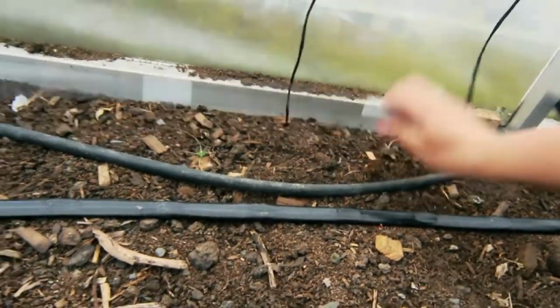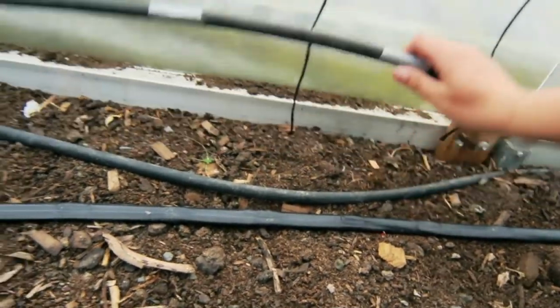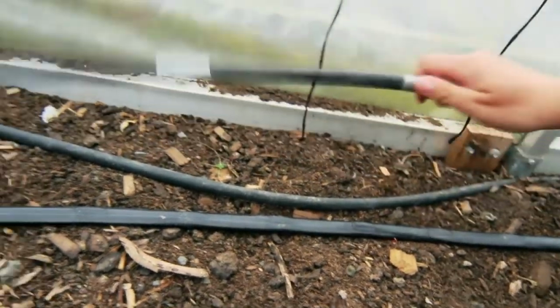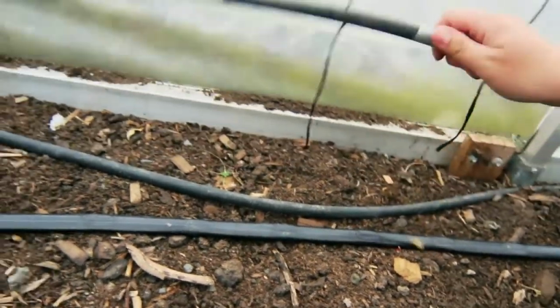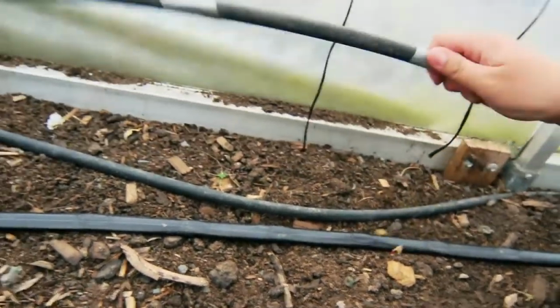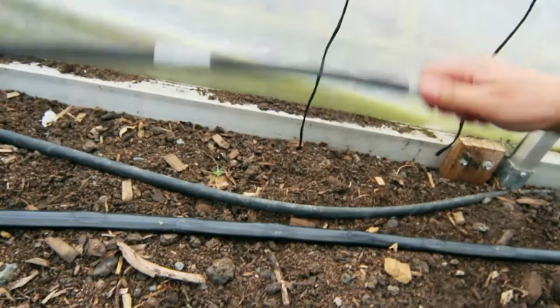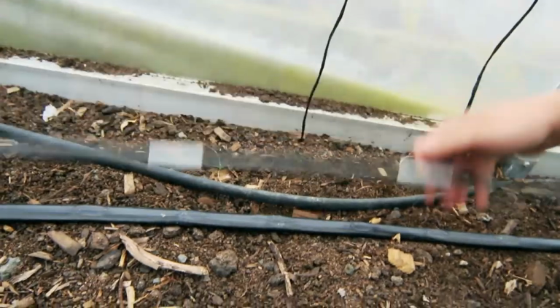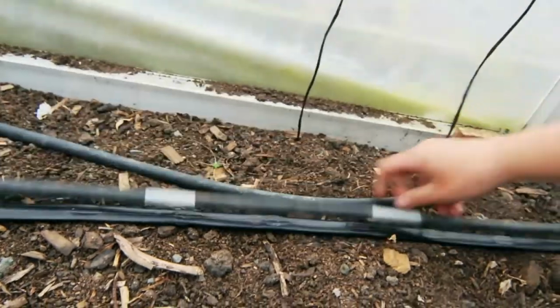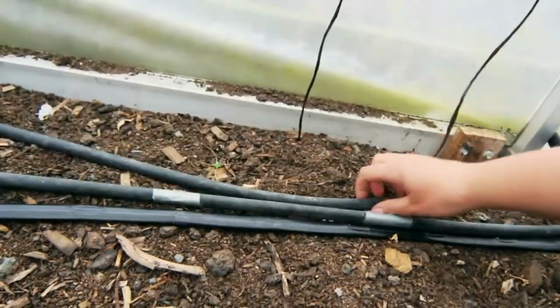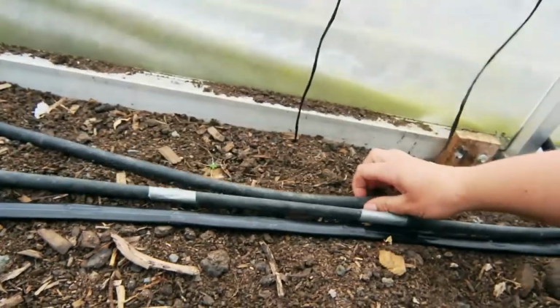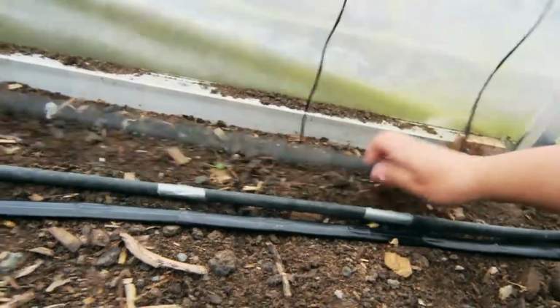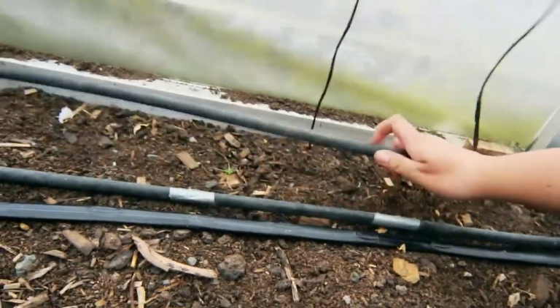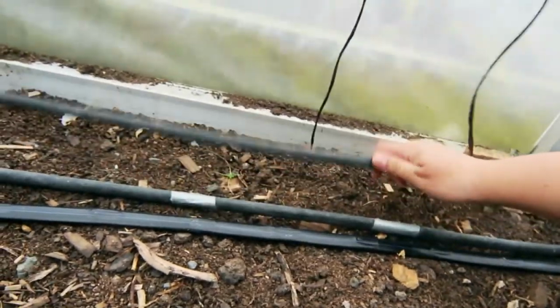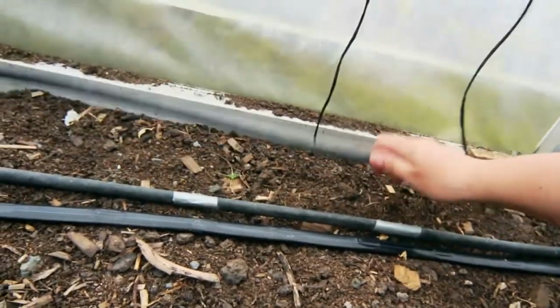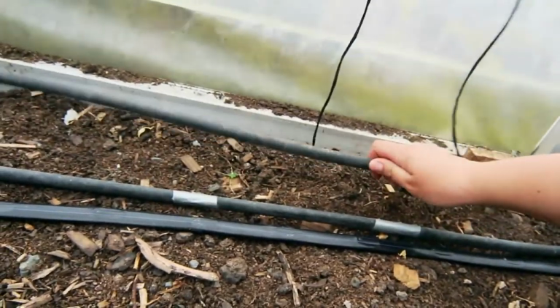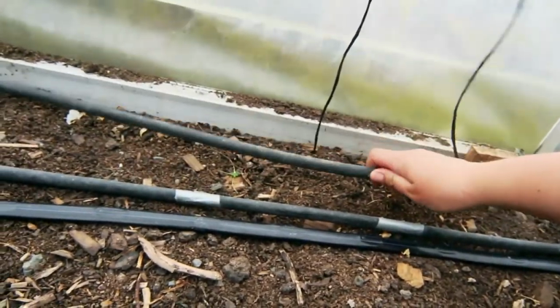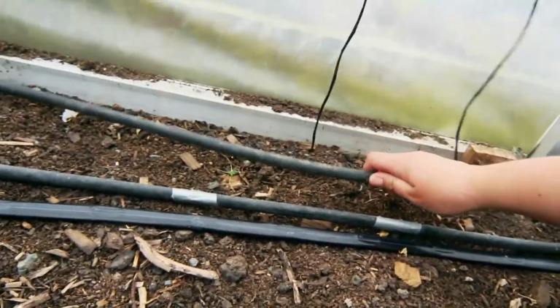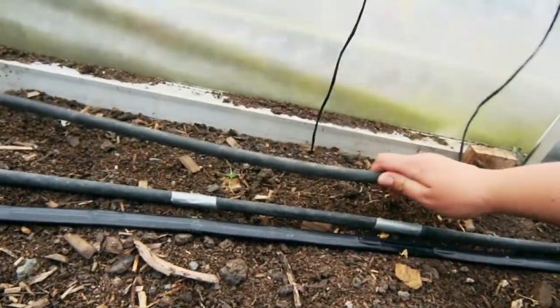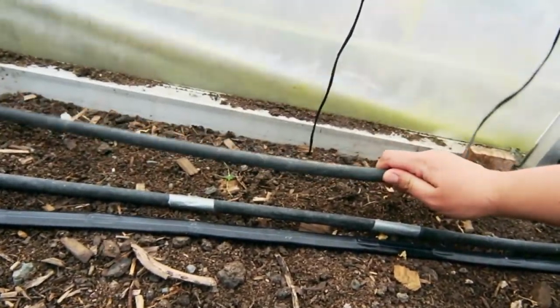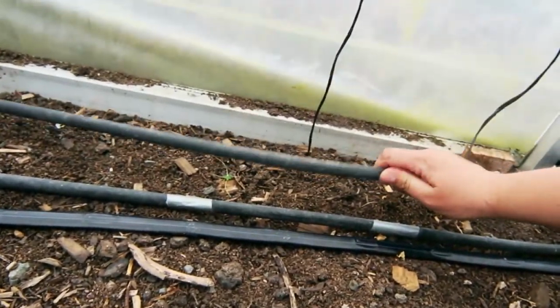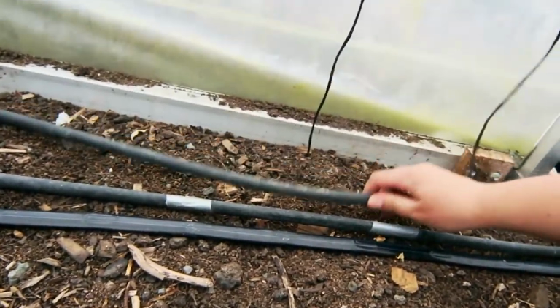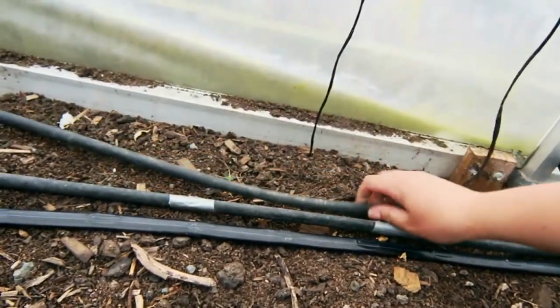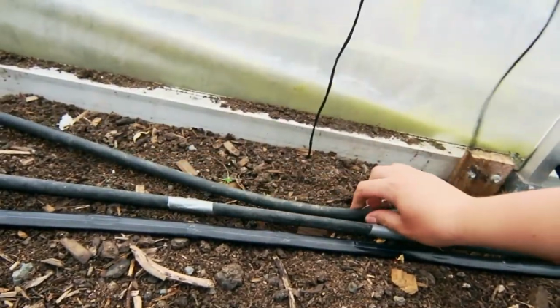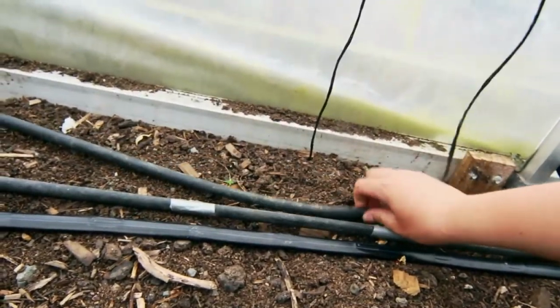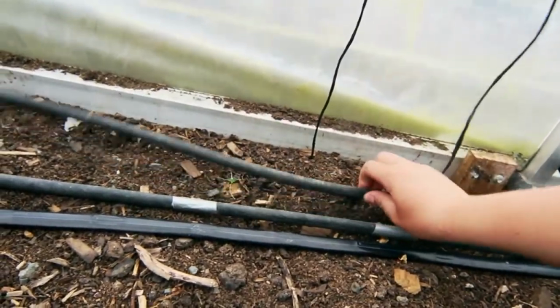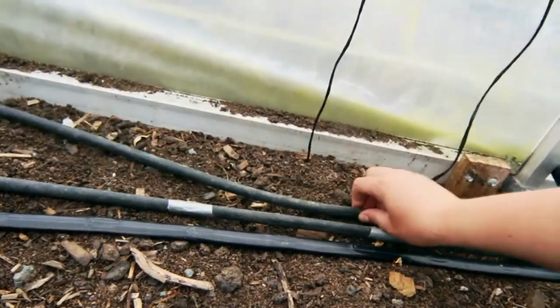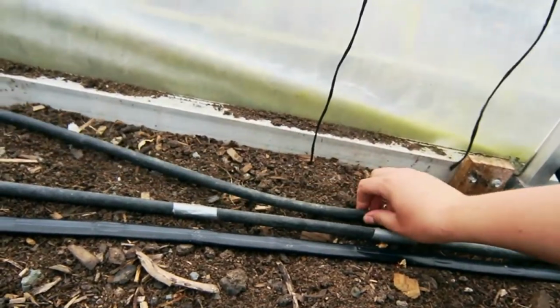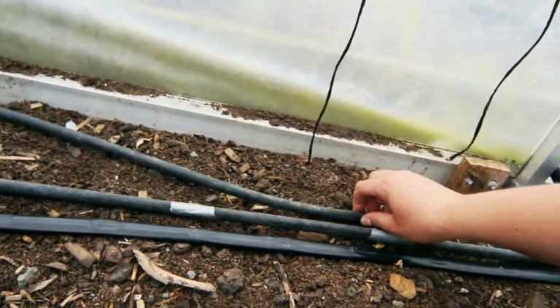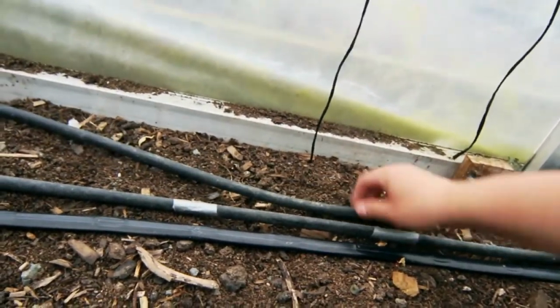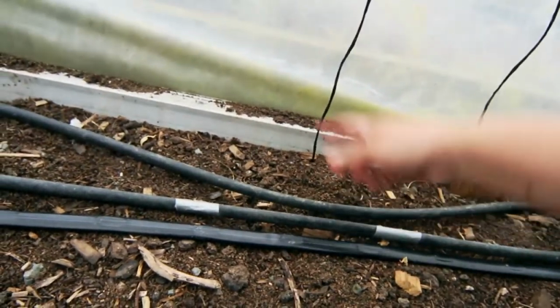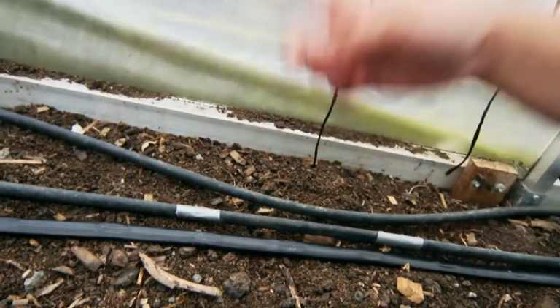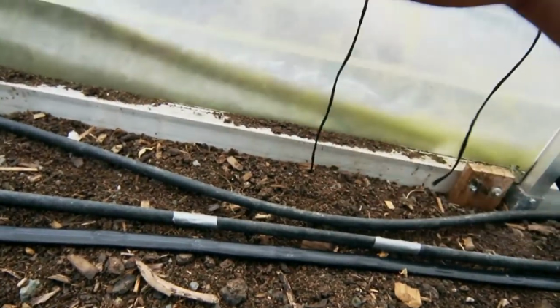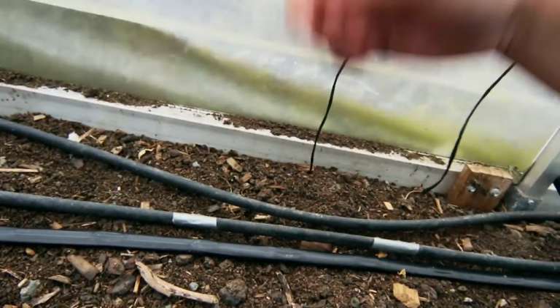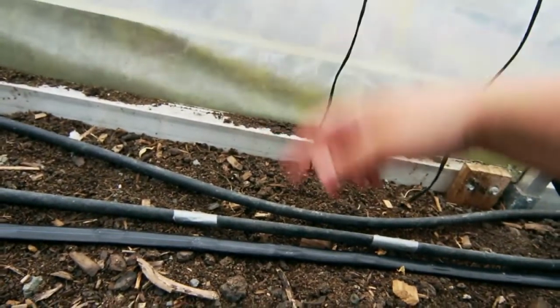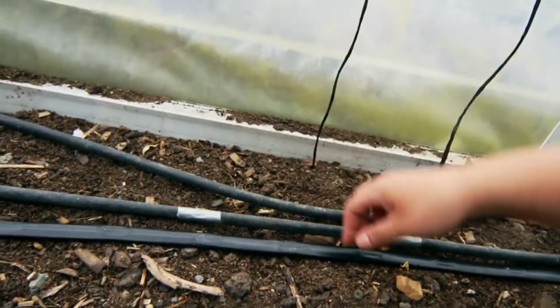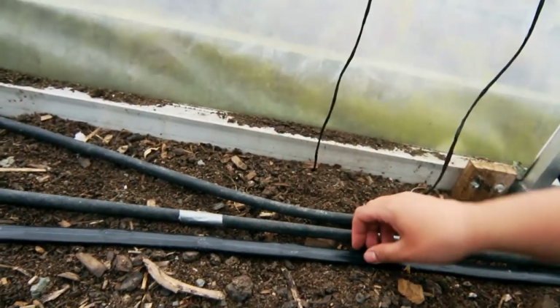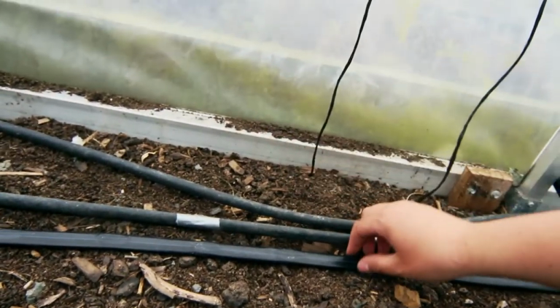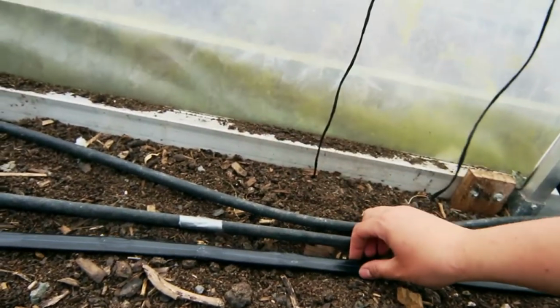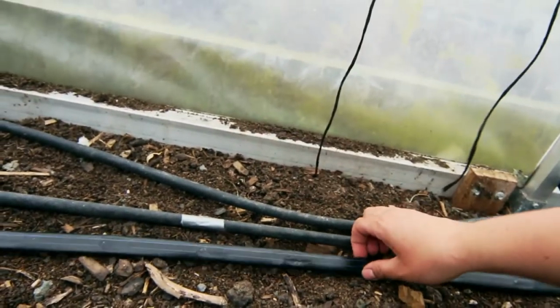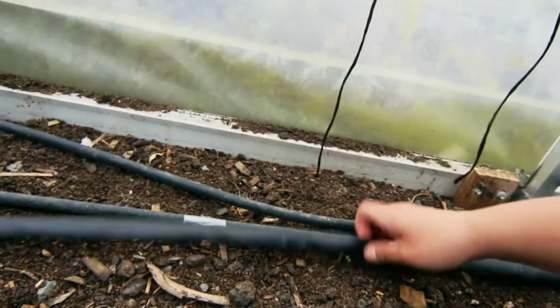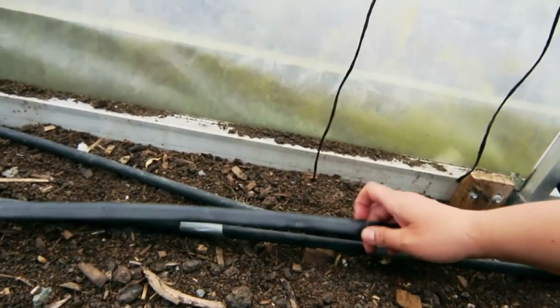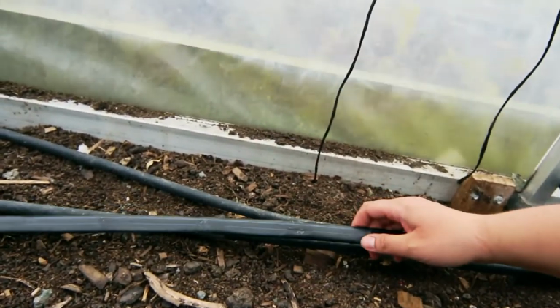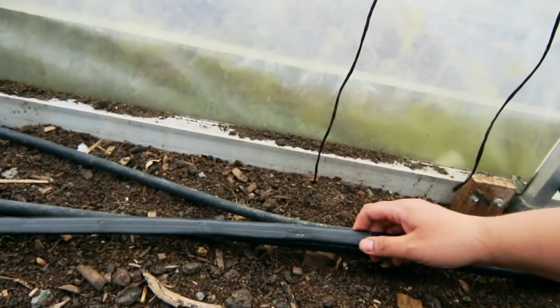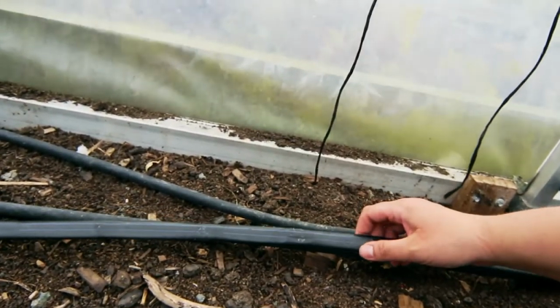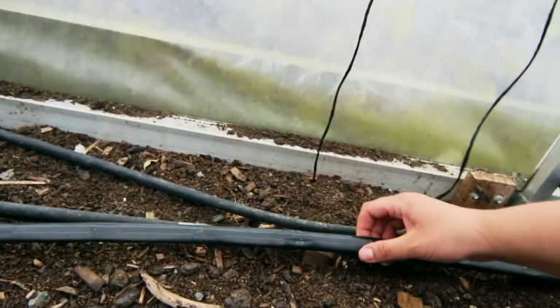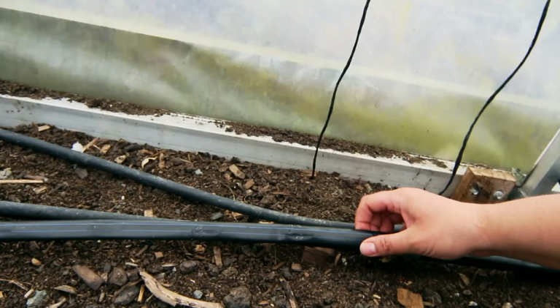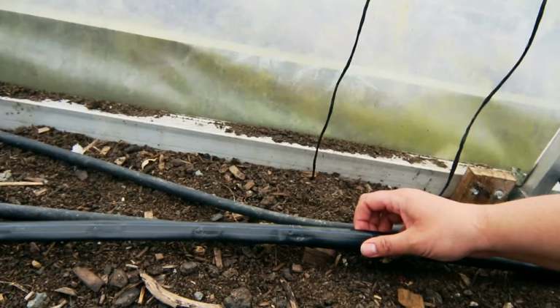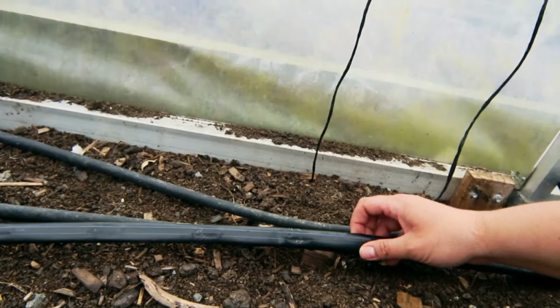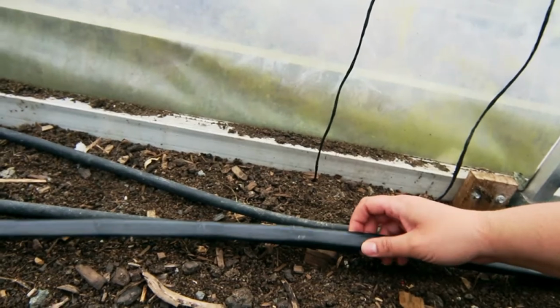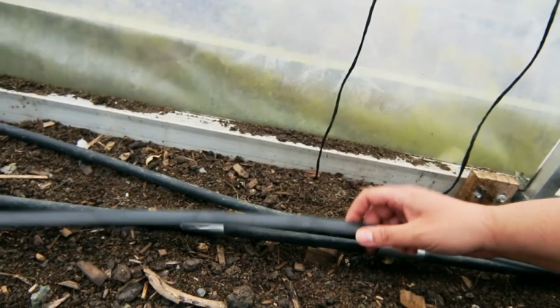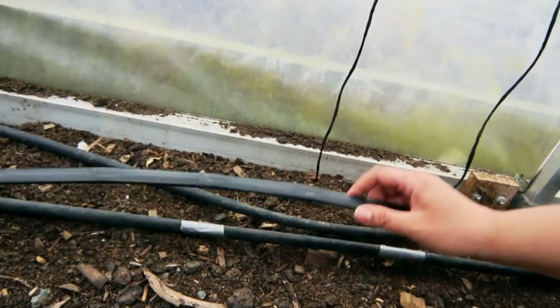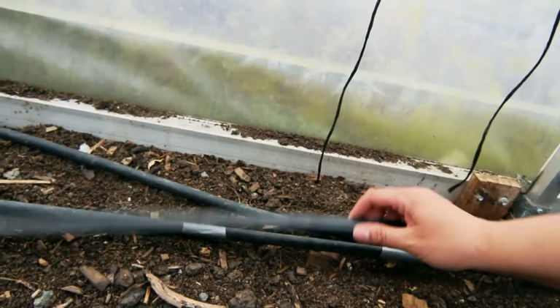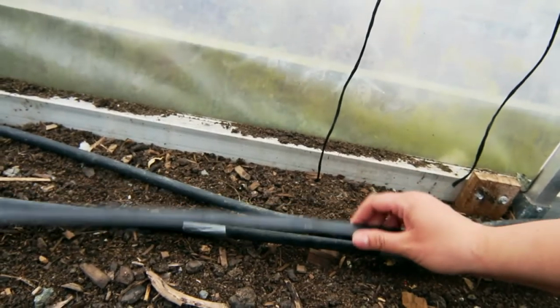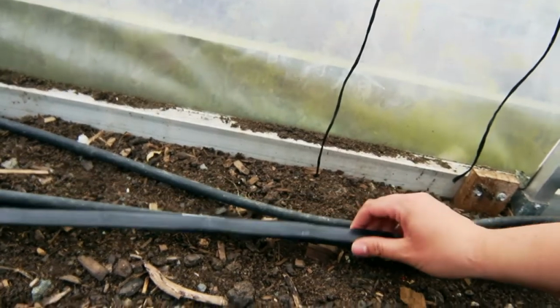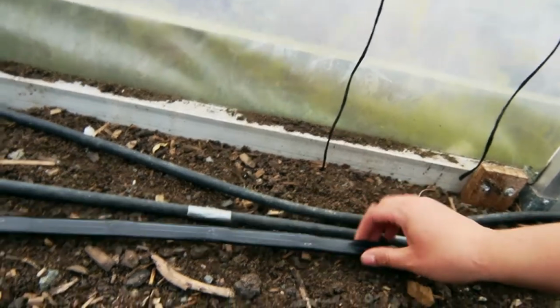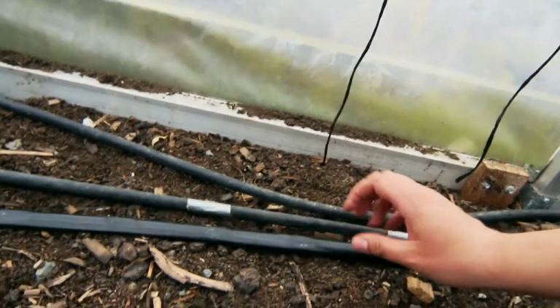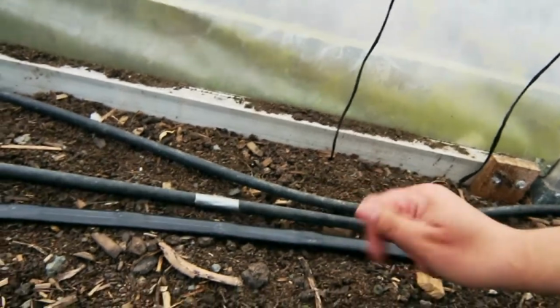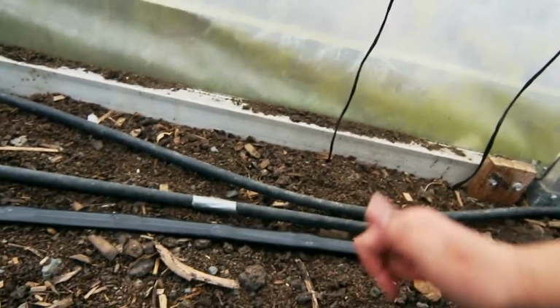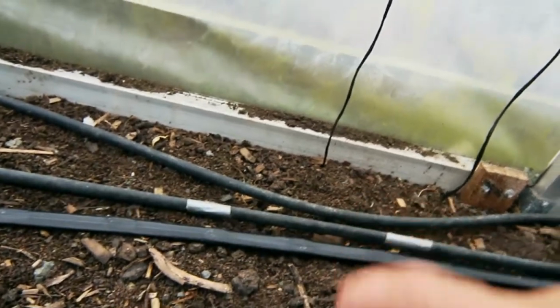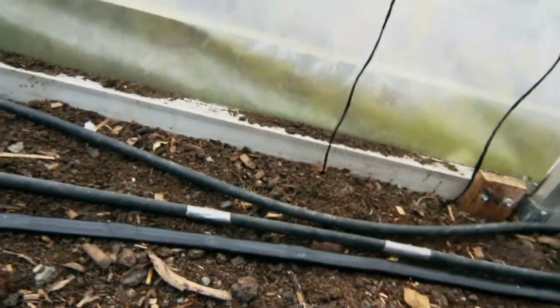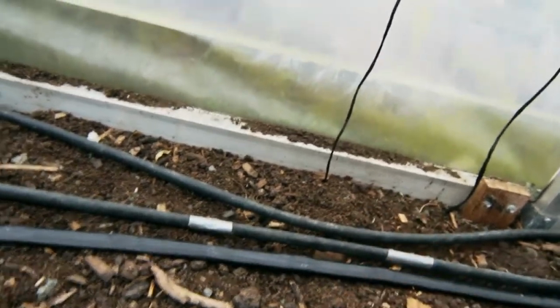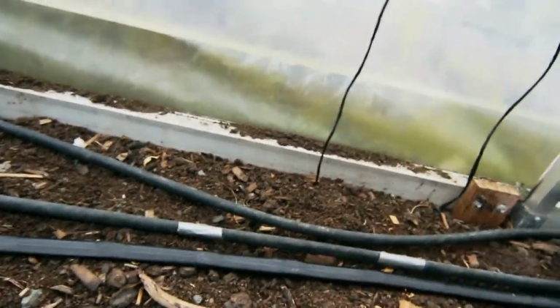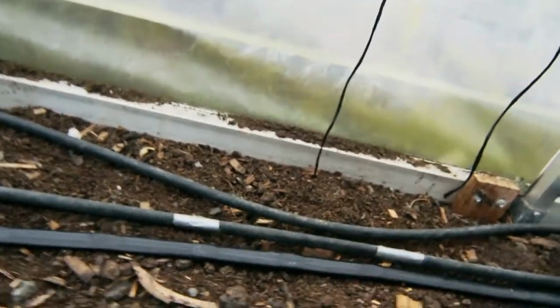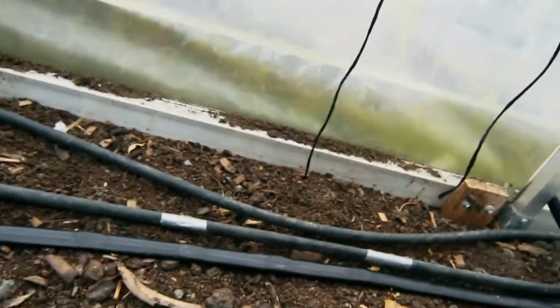So anyway I'm going to take this one out — this is our header line that goes from the washing machine to the other end, and then all these drip tapes run off it.